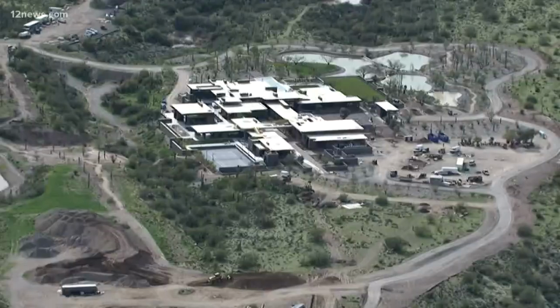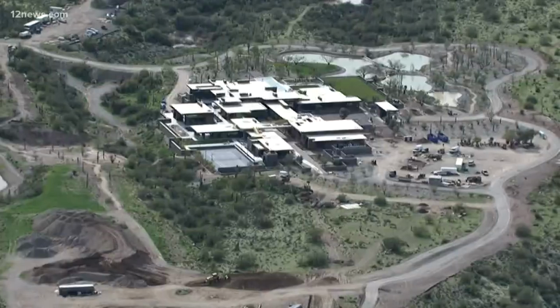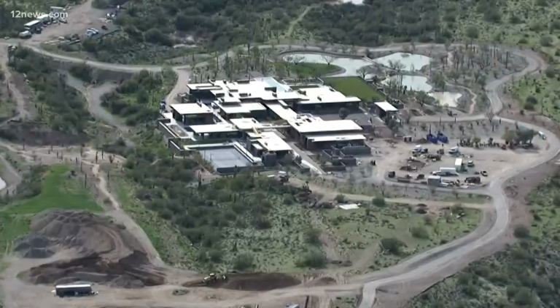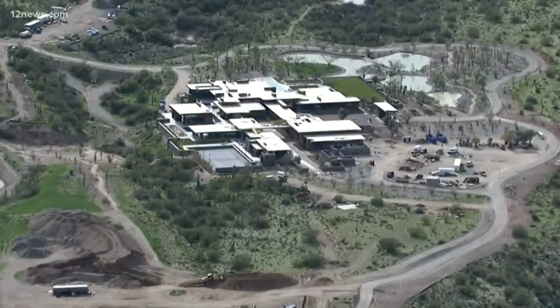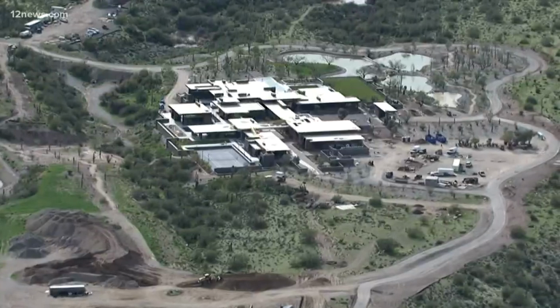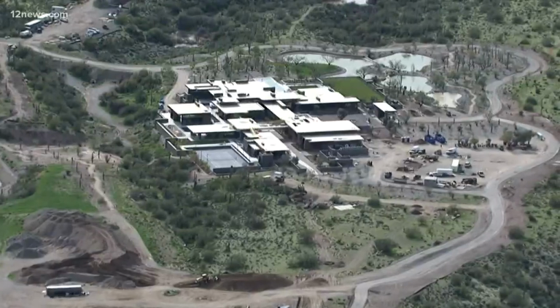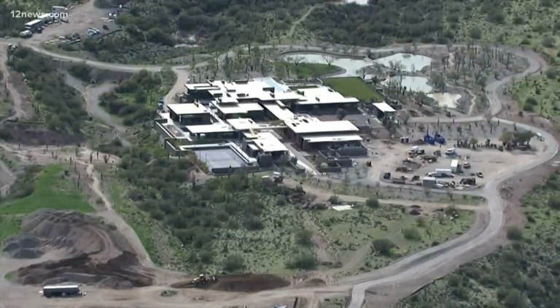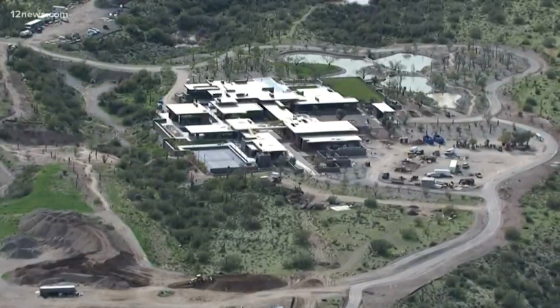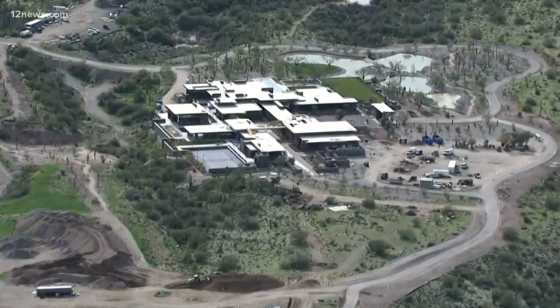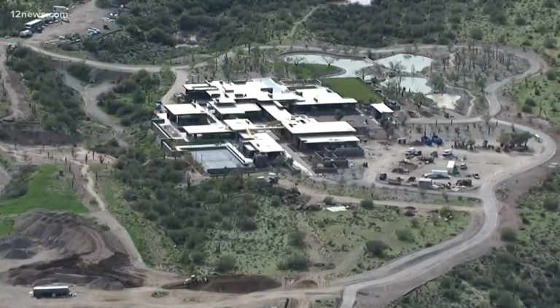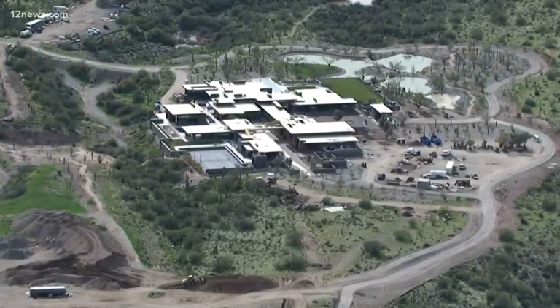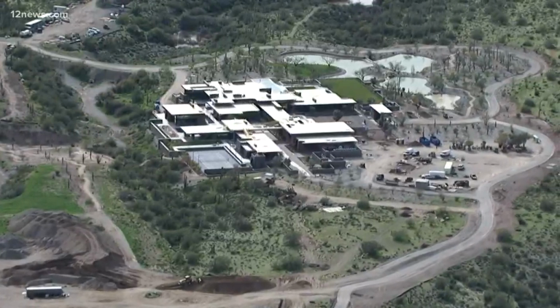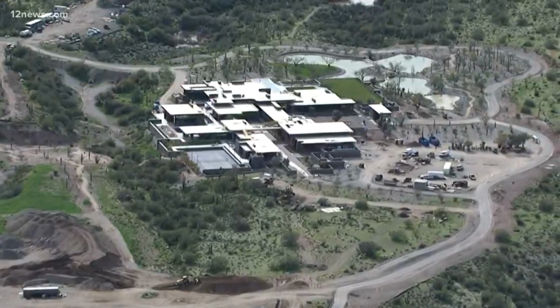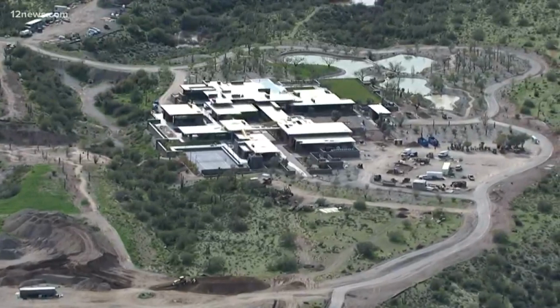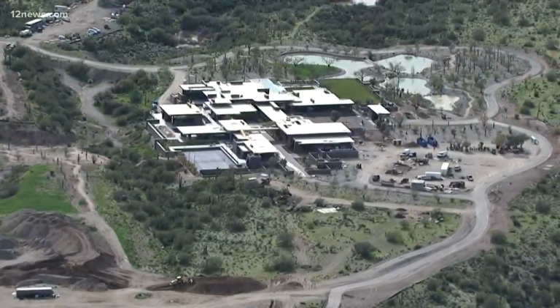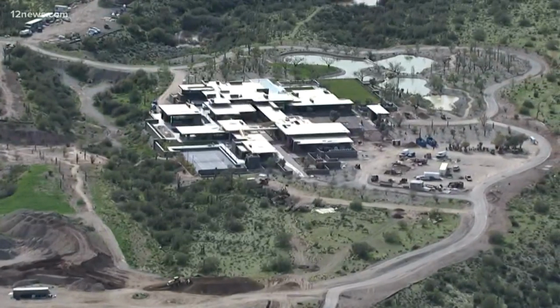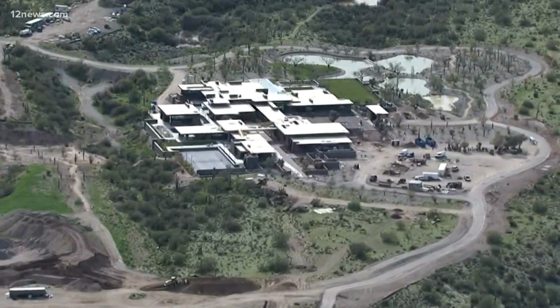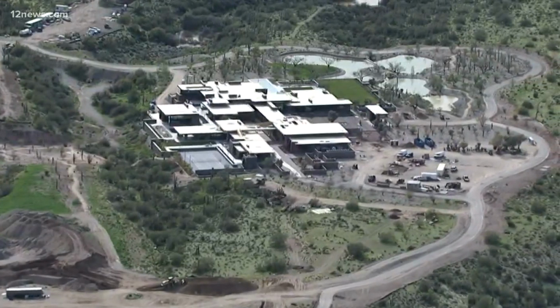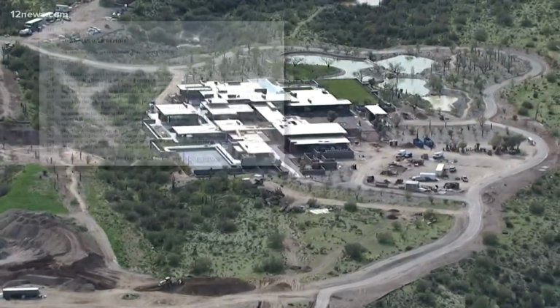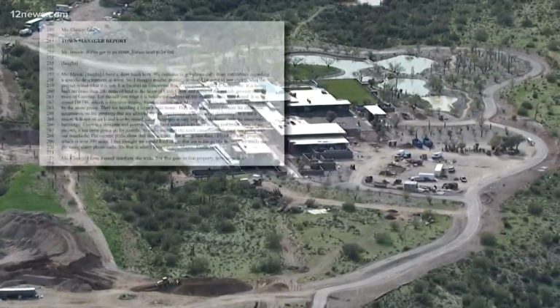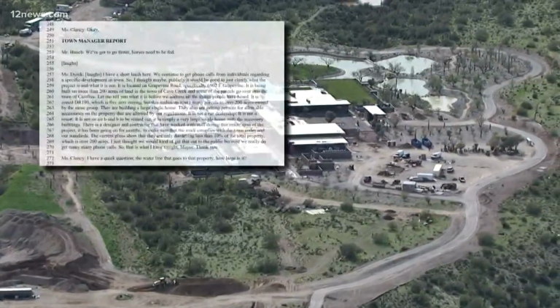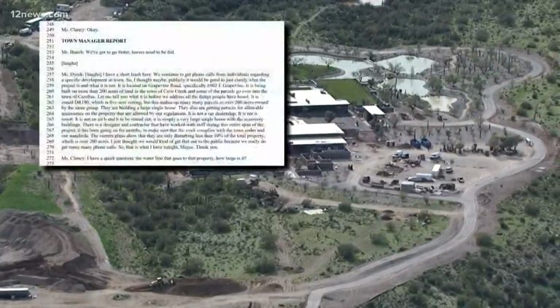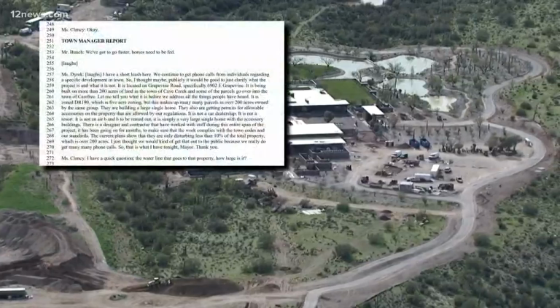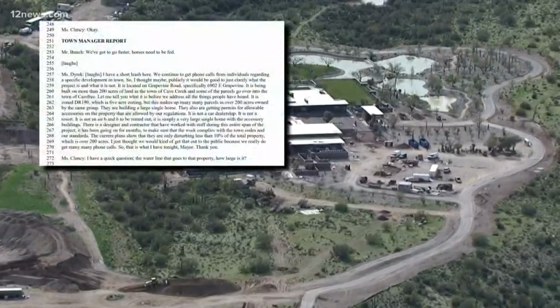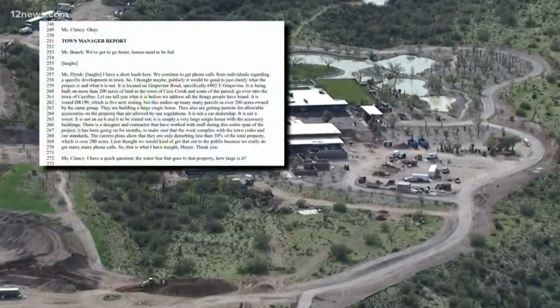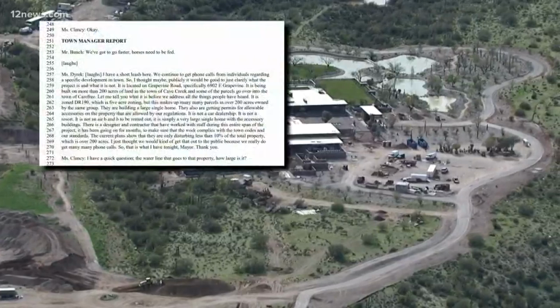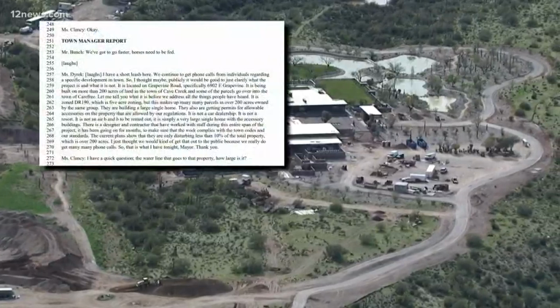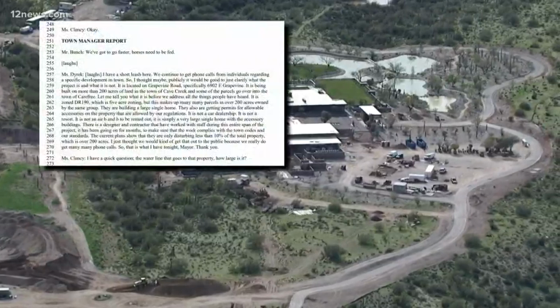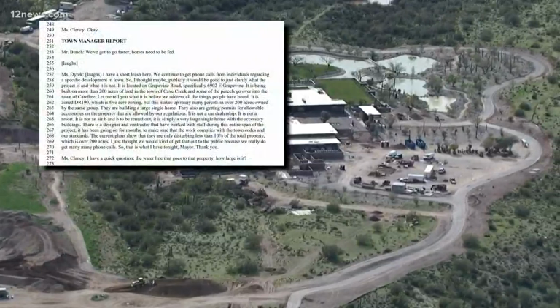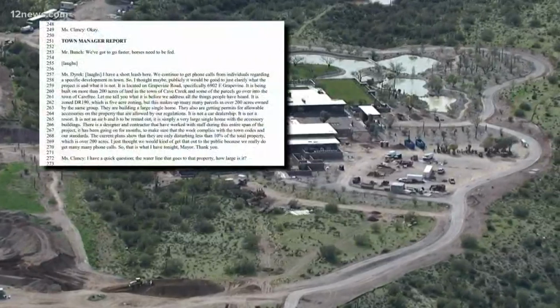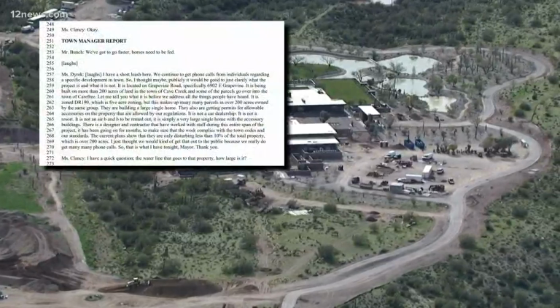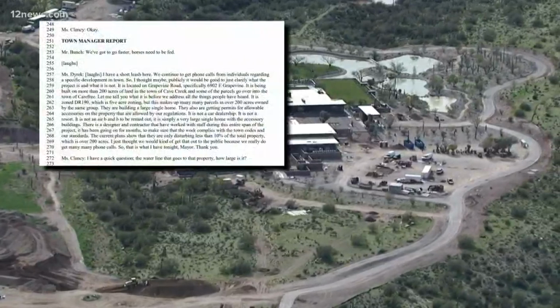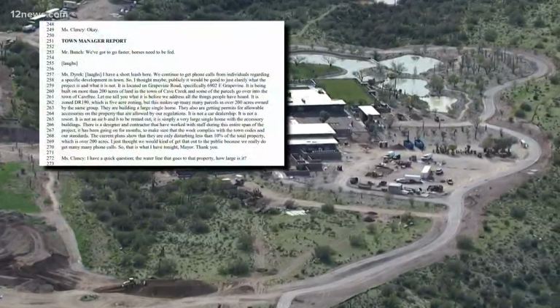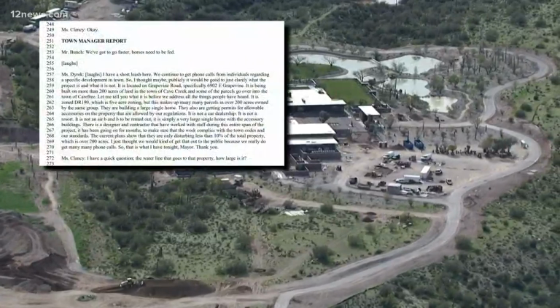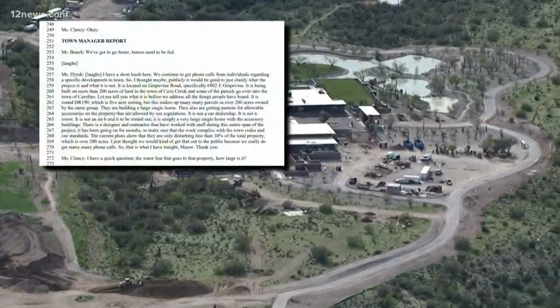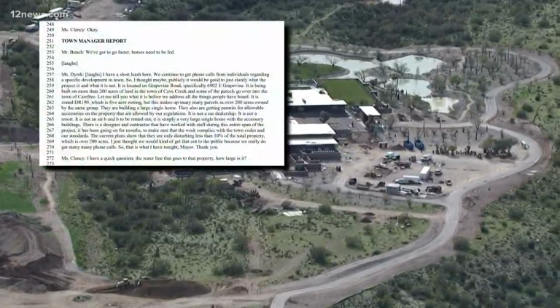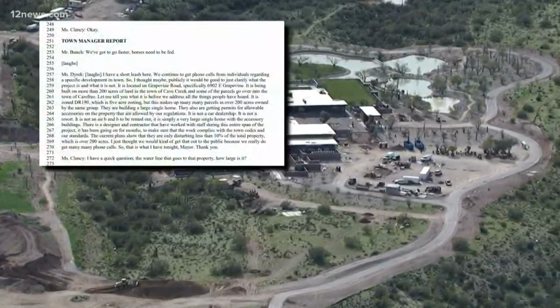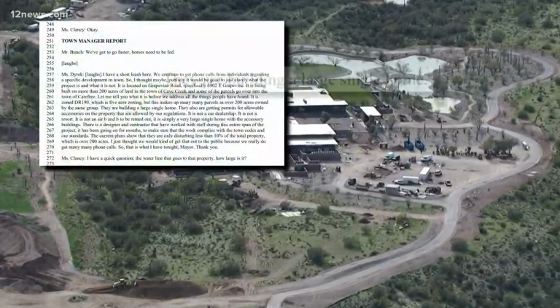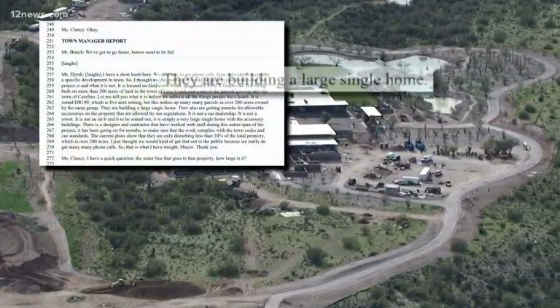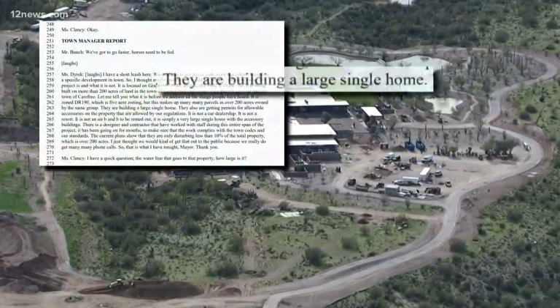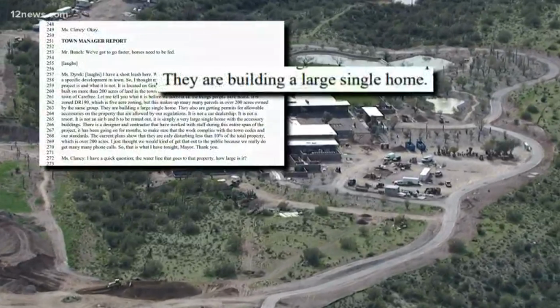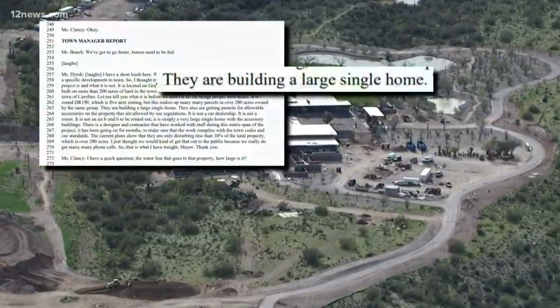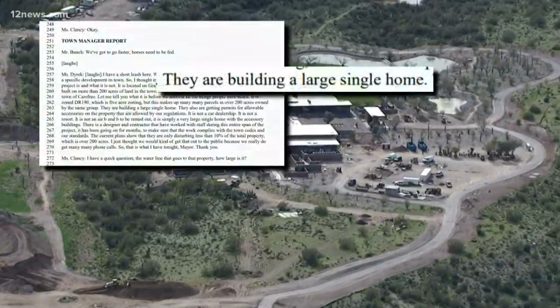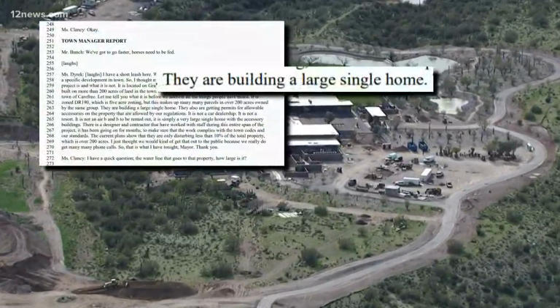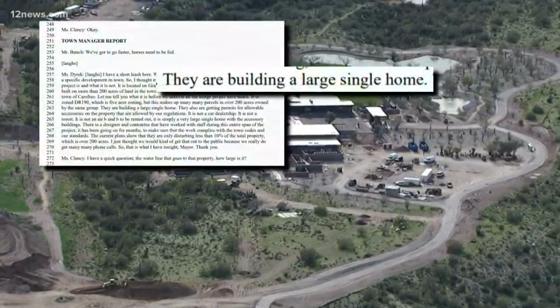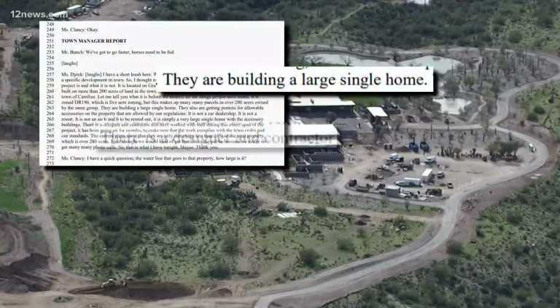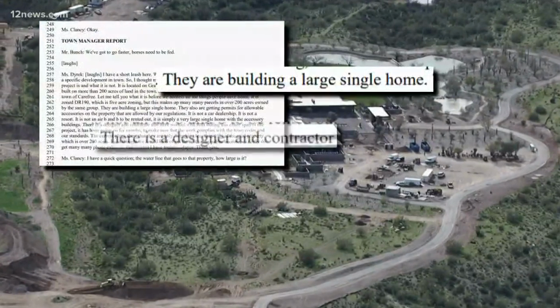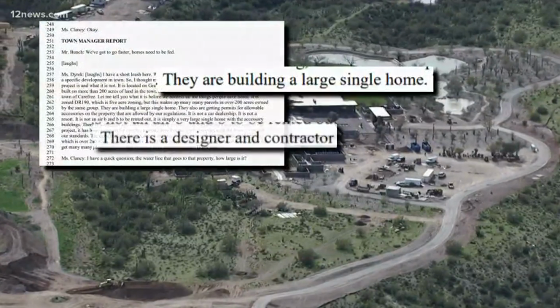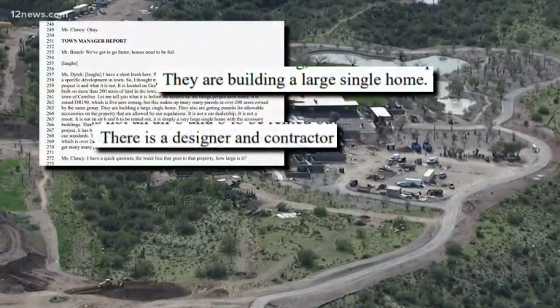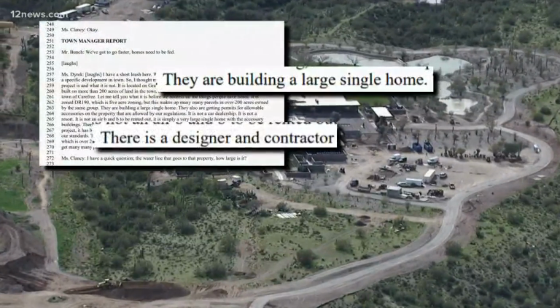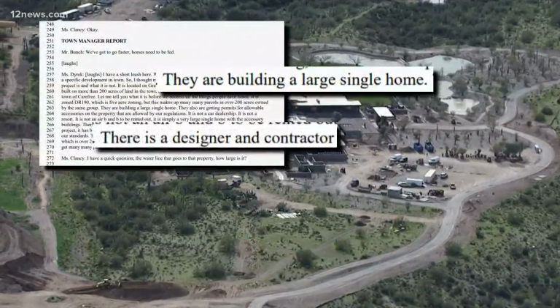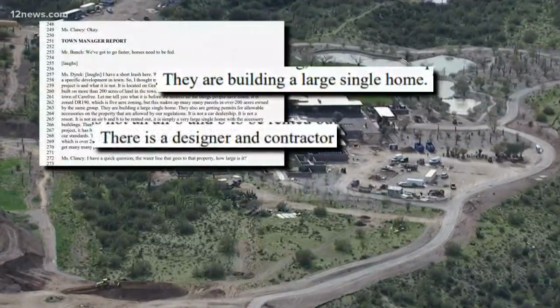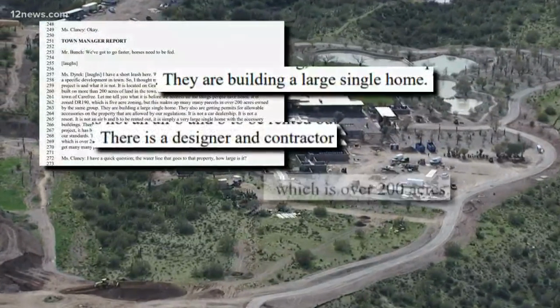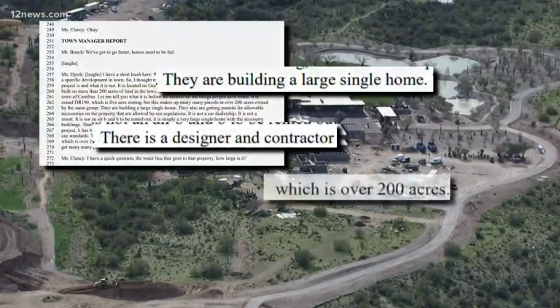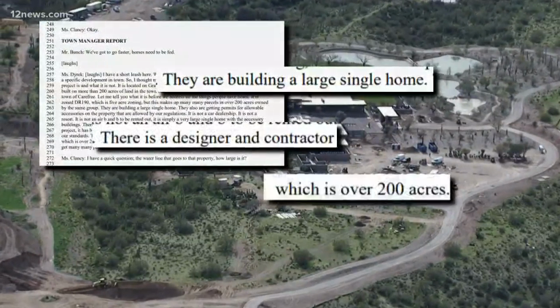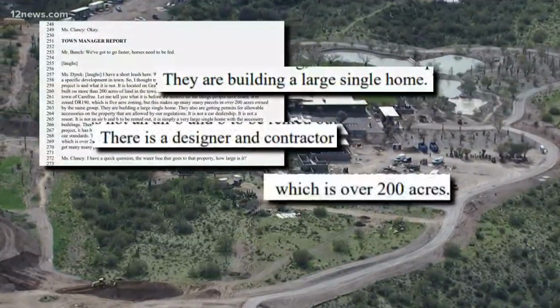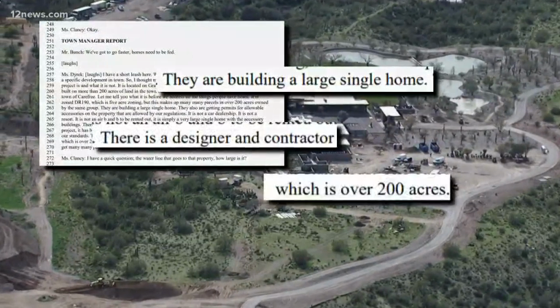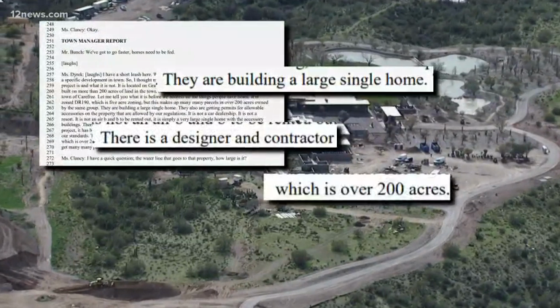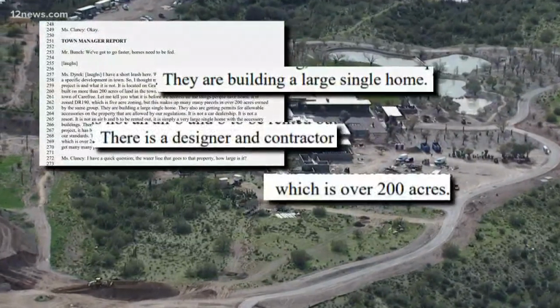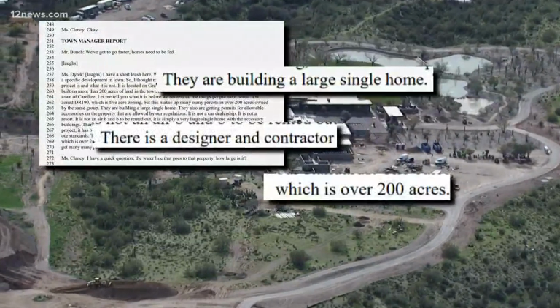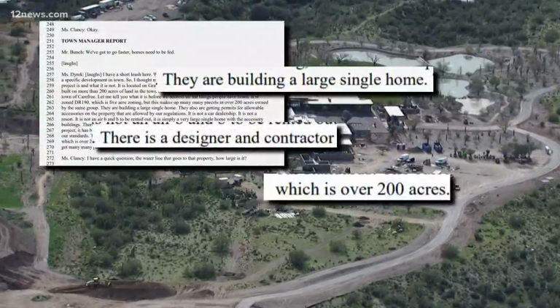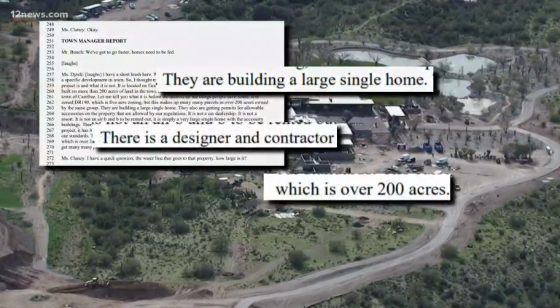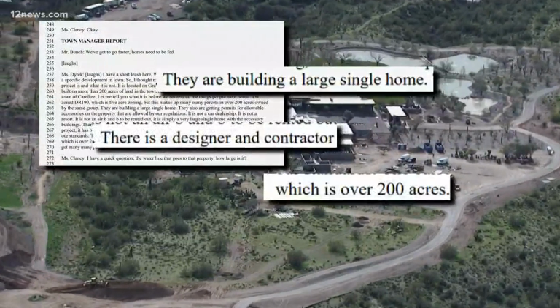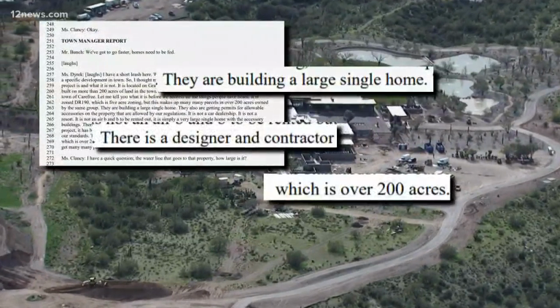That's big enough to fit all of State Farm Stadium and all the parking lots around it inside that lot. According to some town council minutes, the town manager told the council it's just a single family house — a very, very big house.